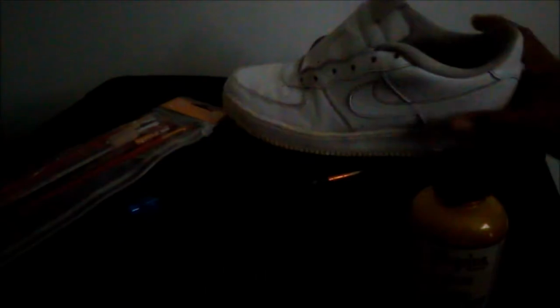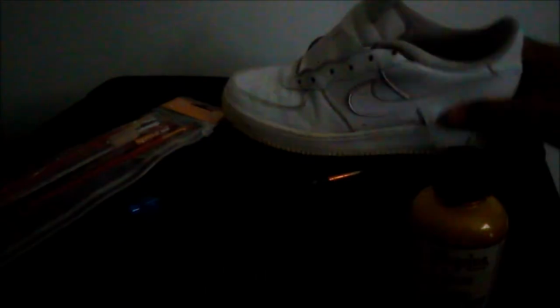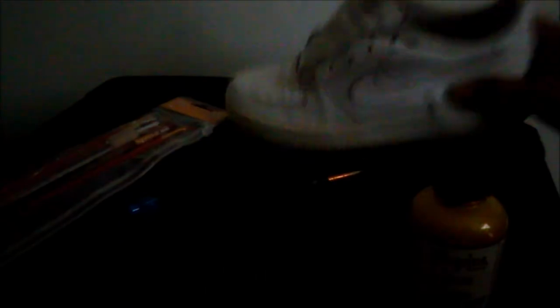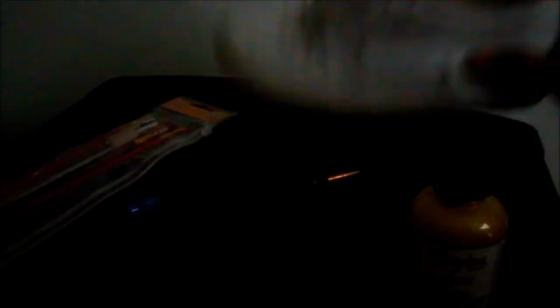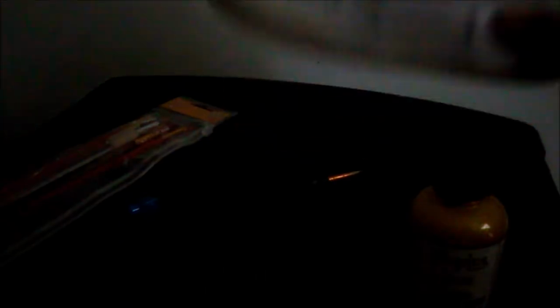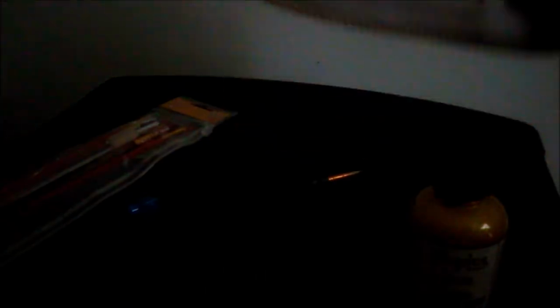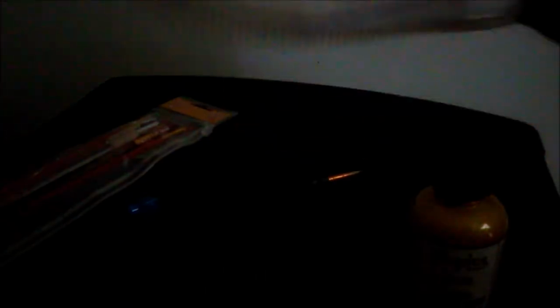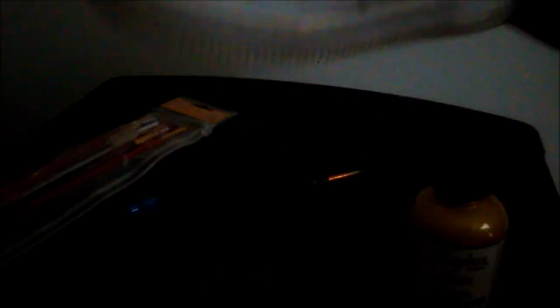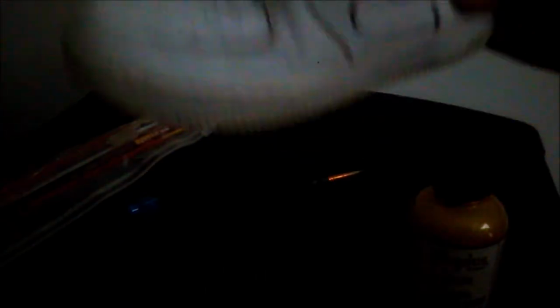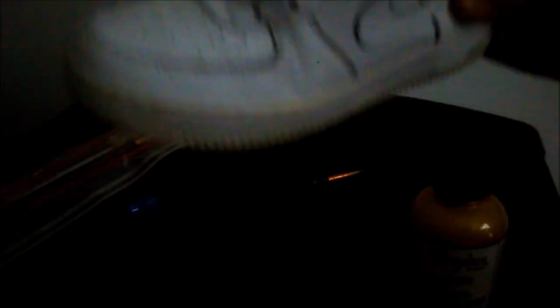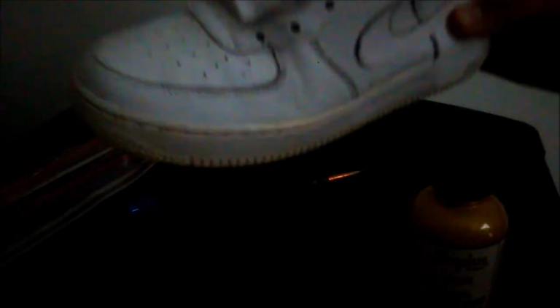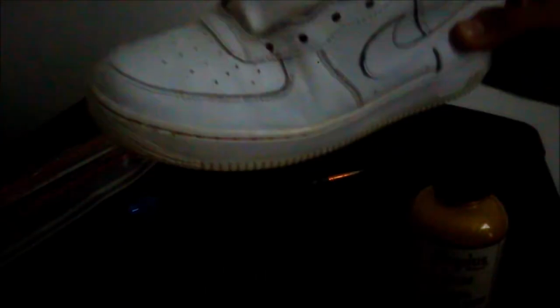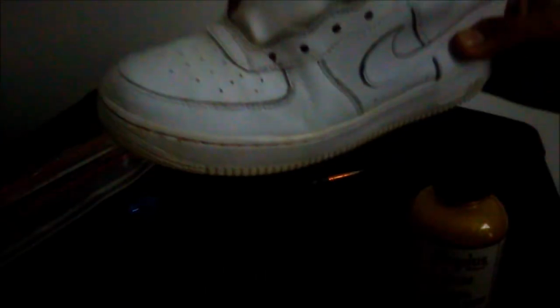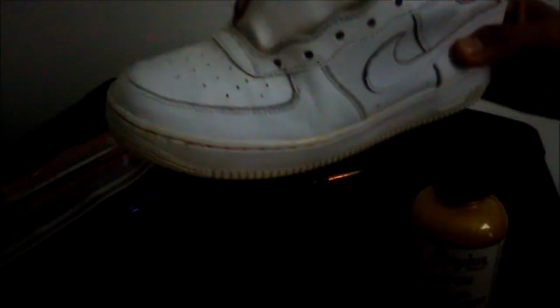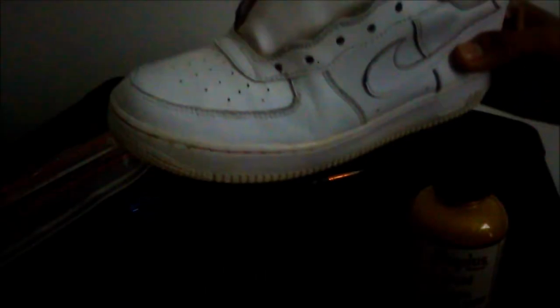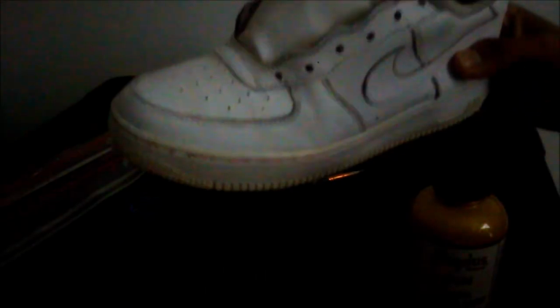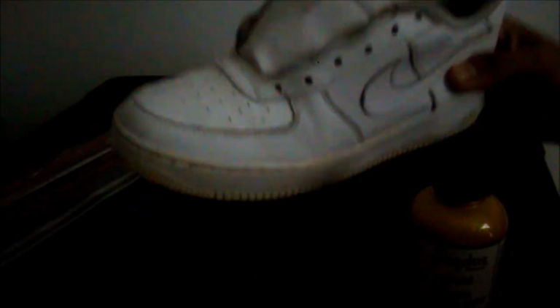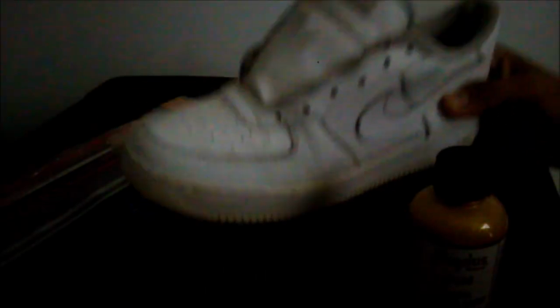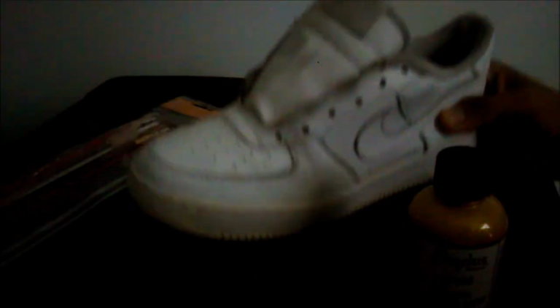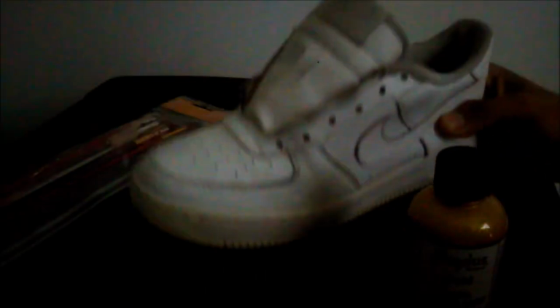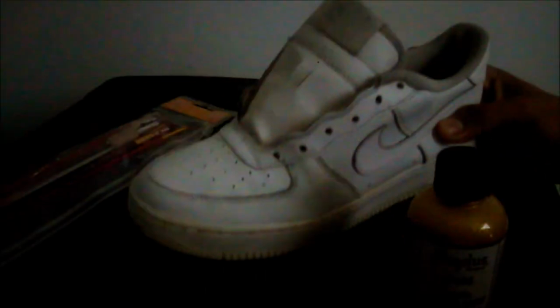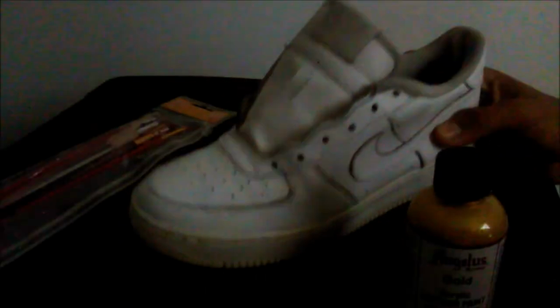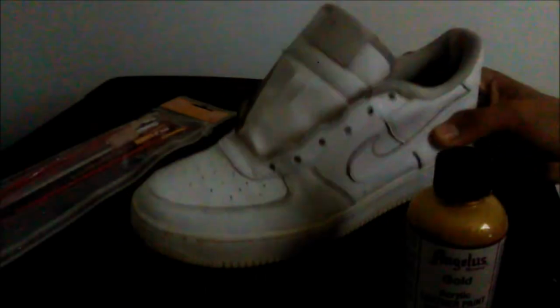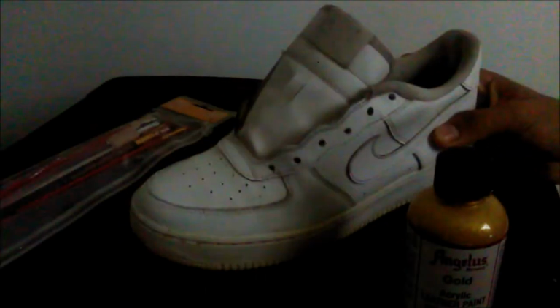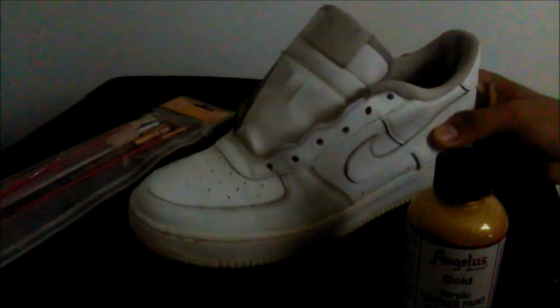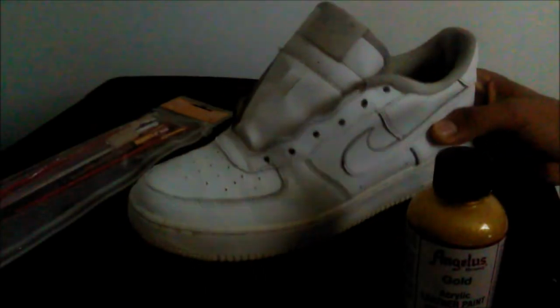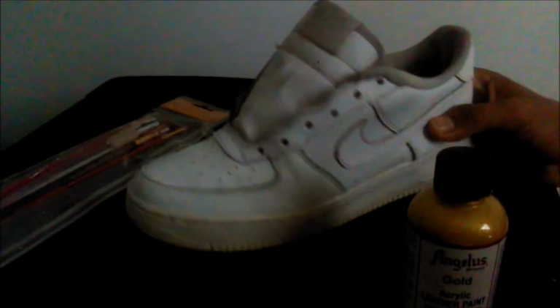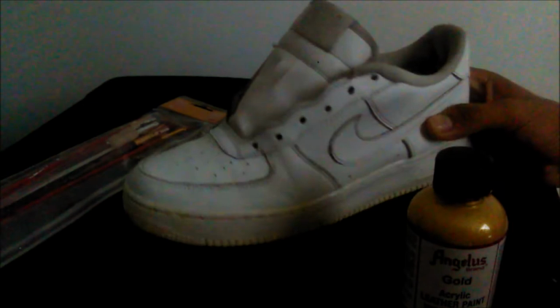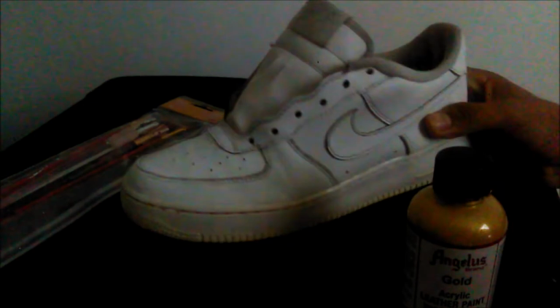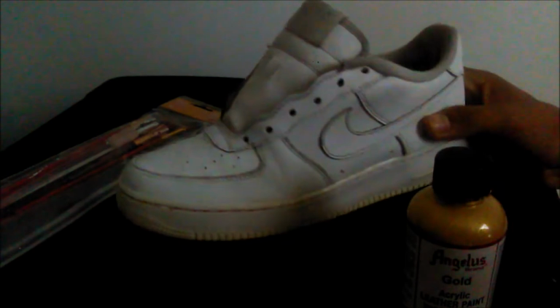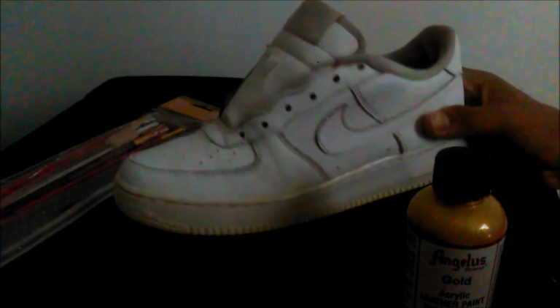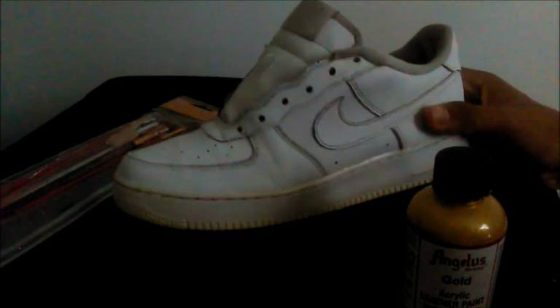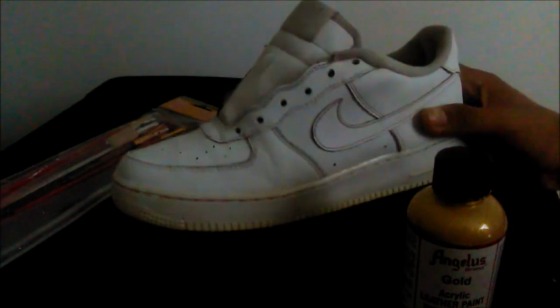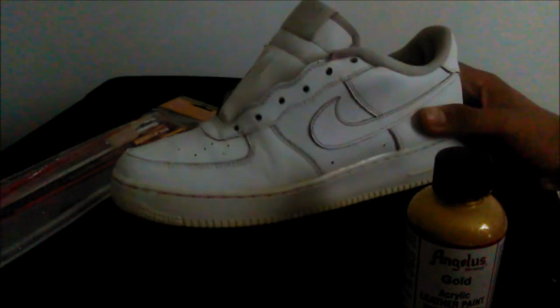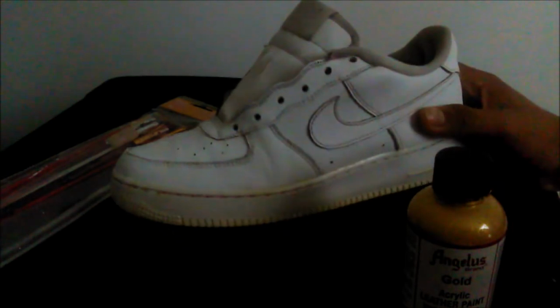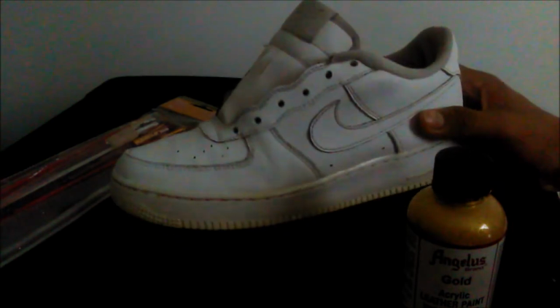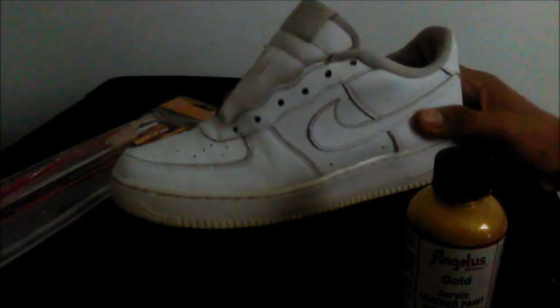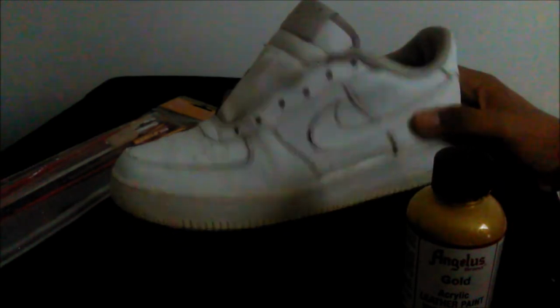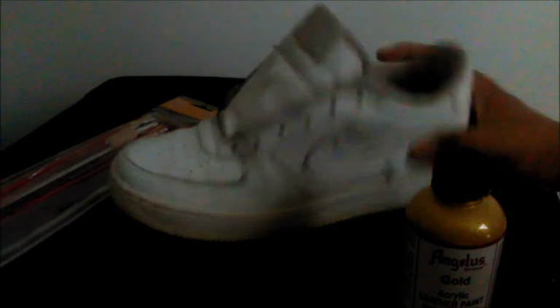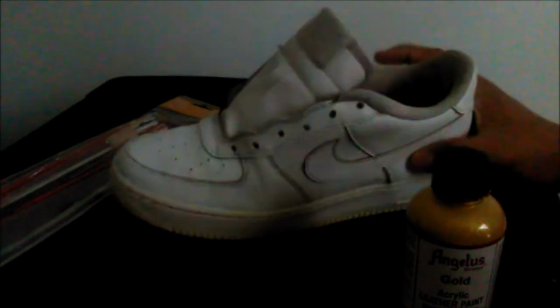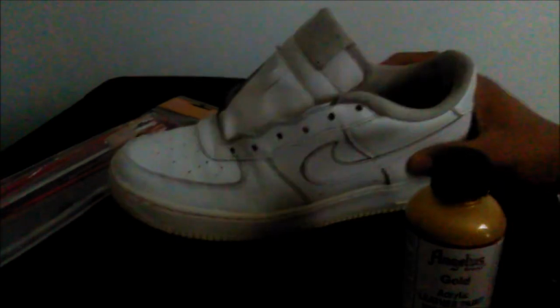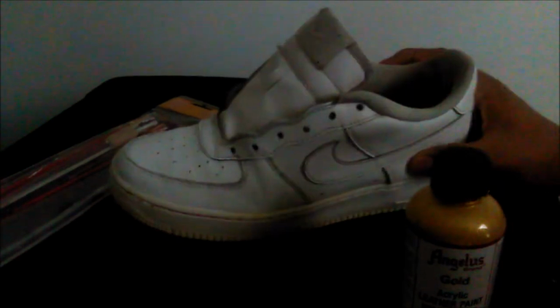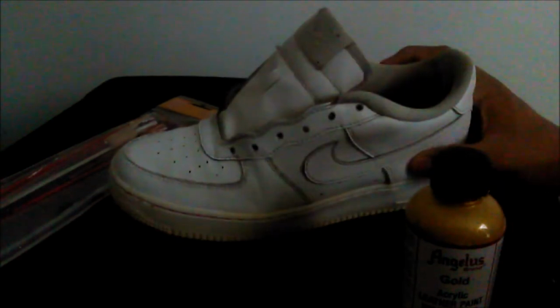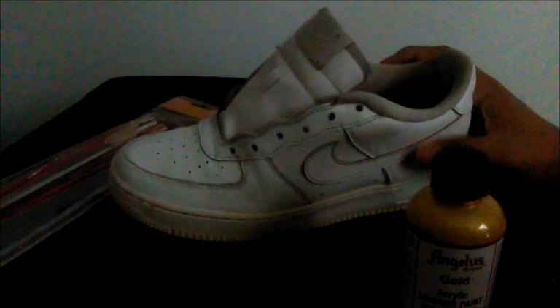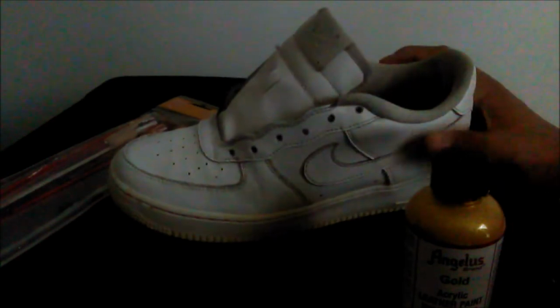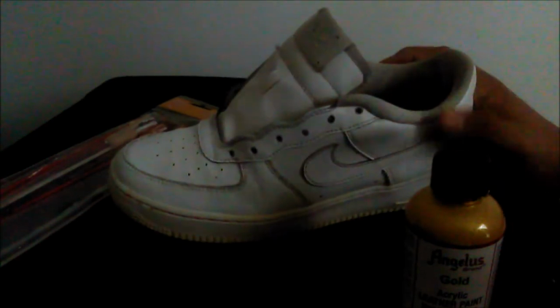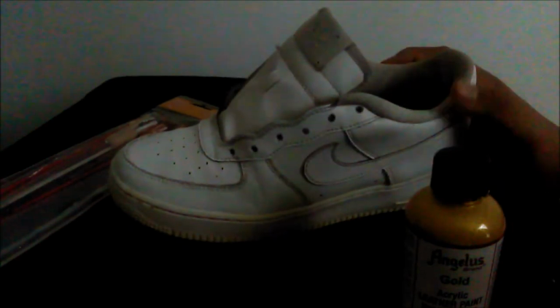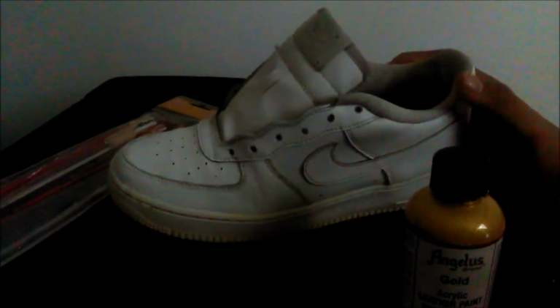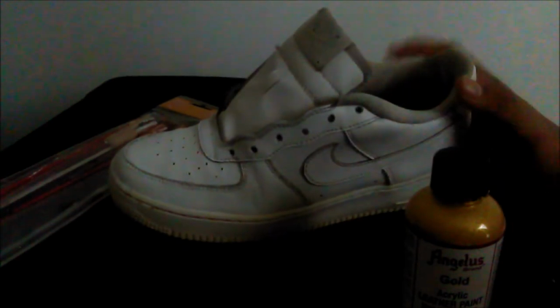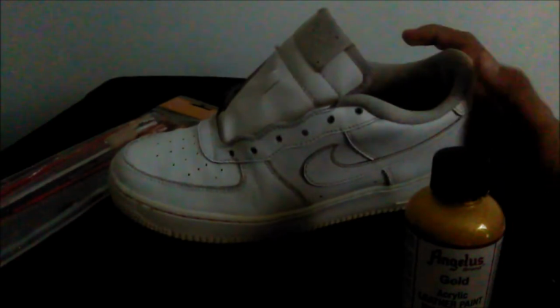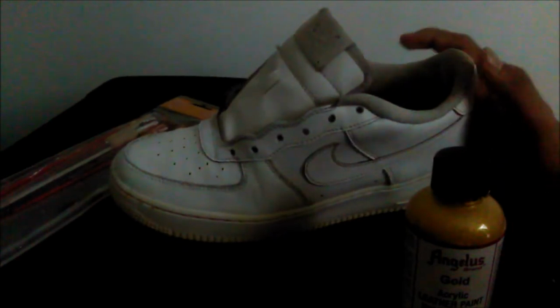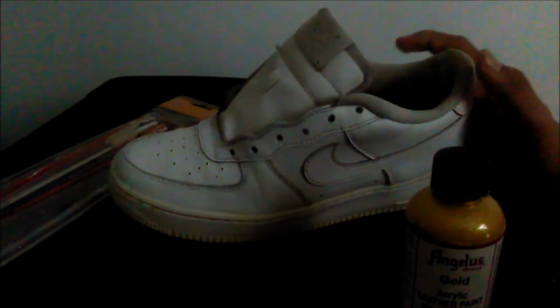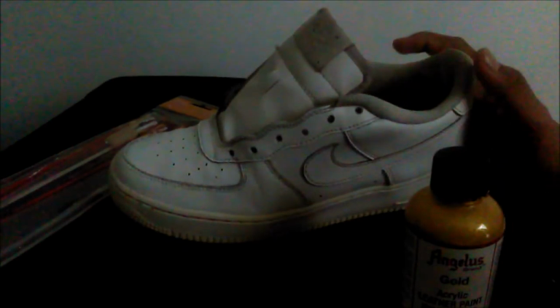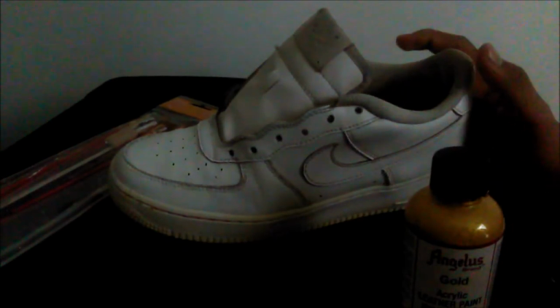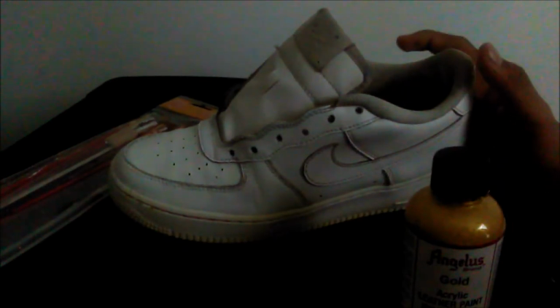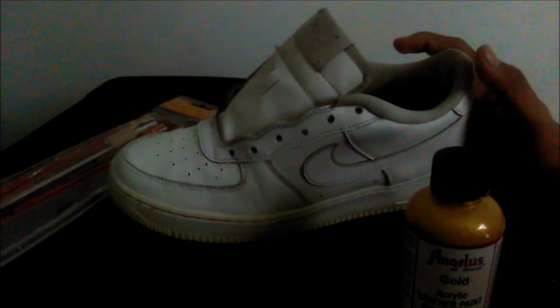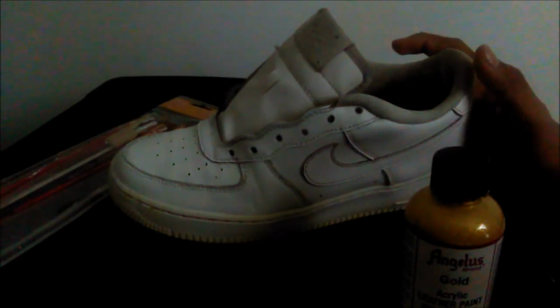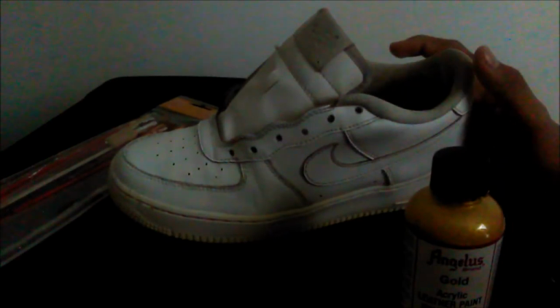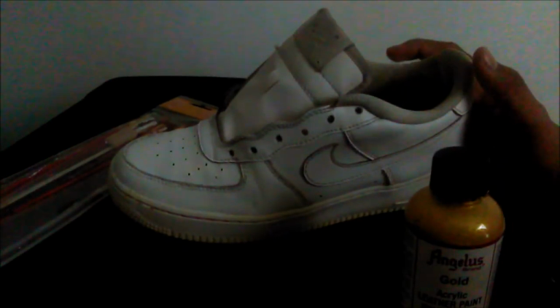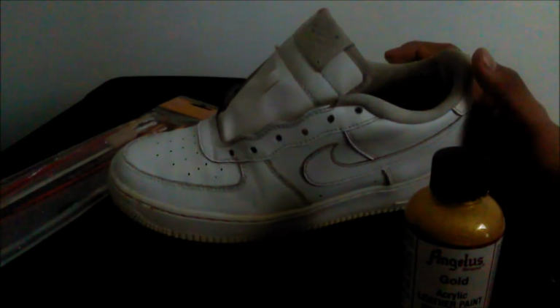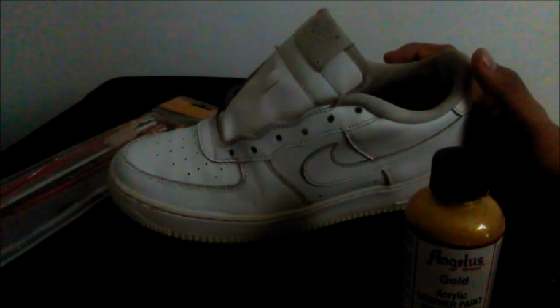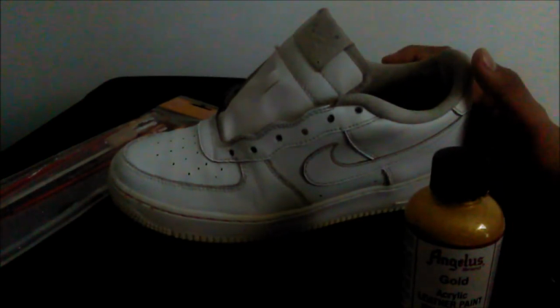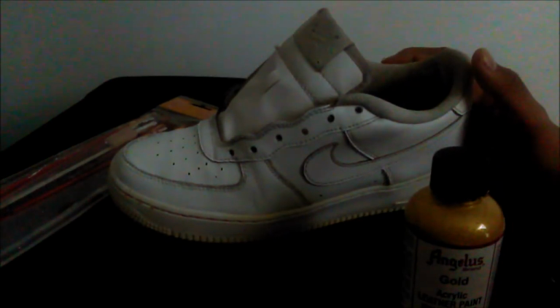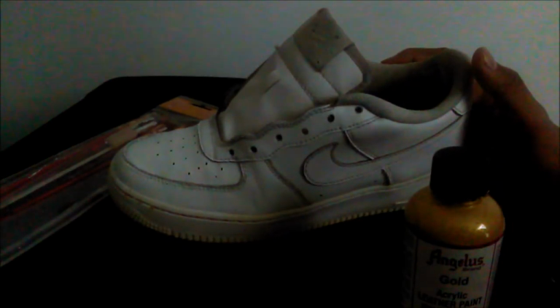Alright guys, so I took out the creases. Let's just get straight into painting.